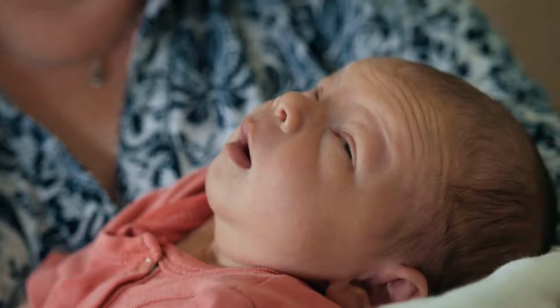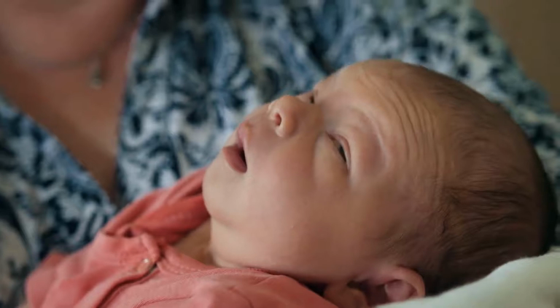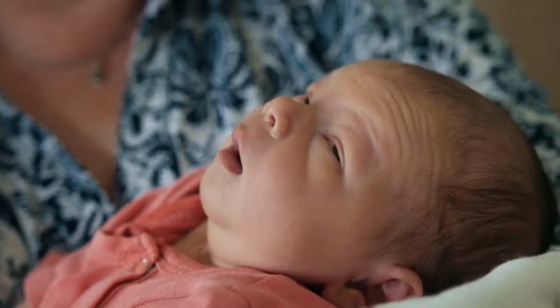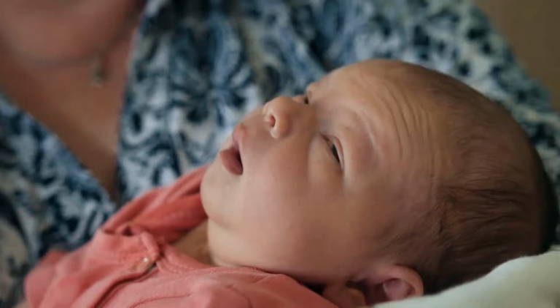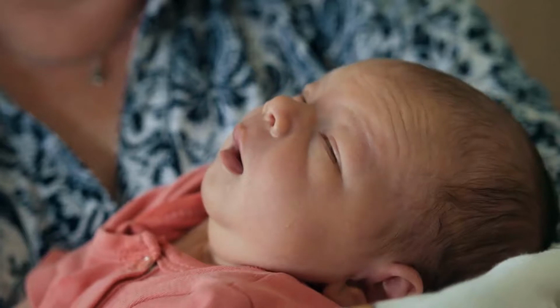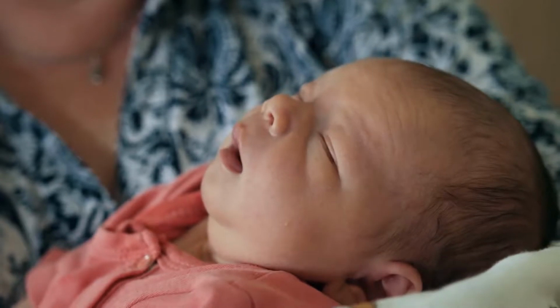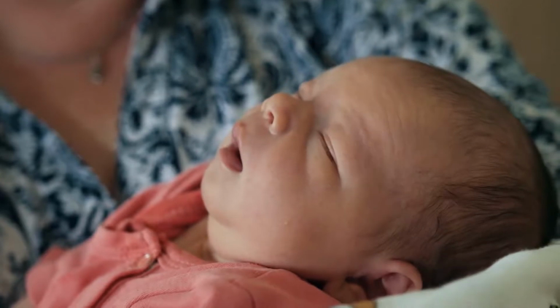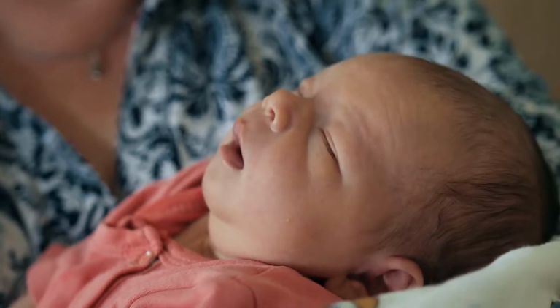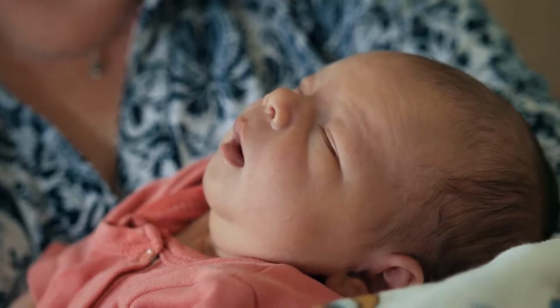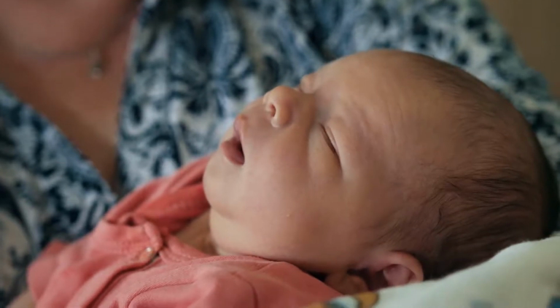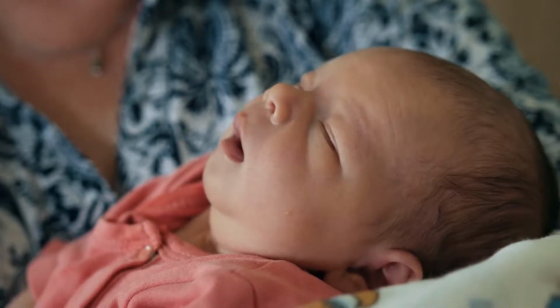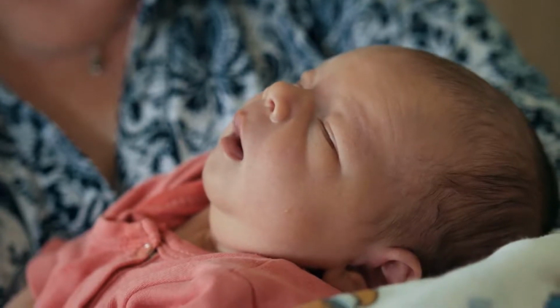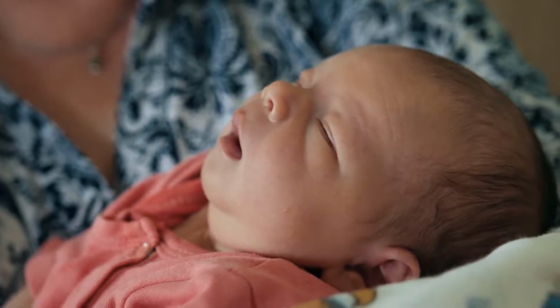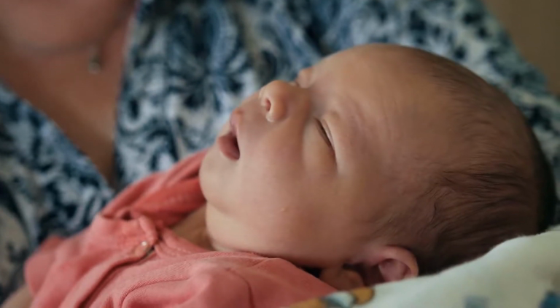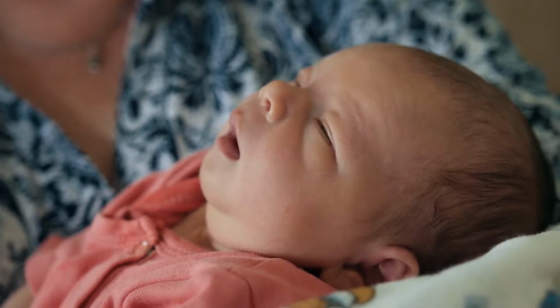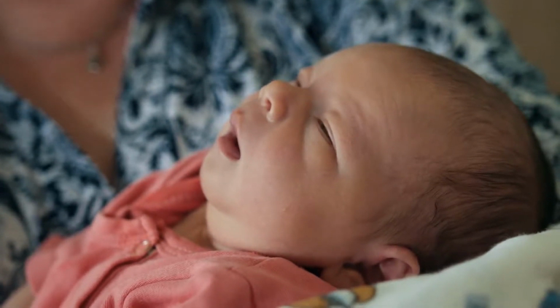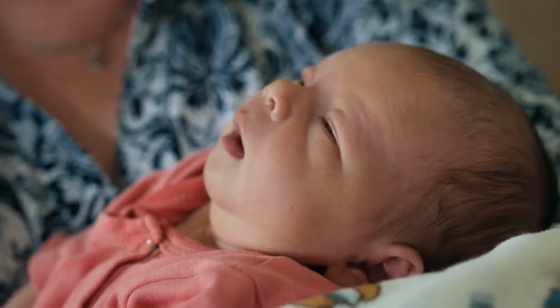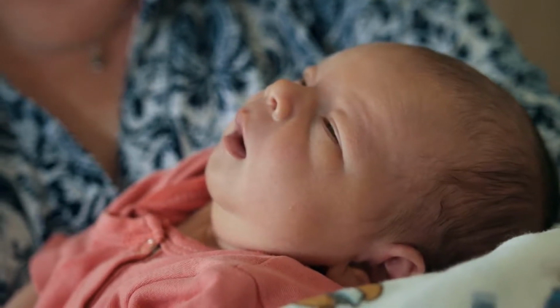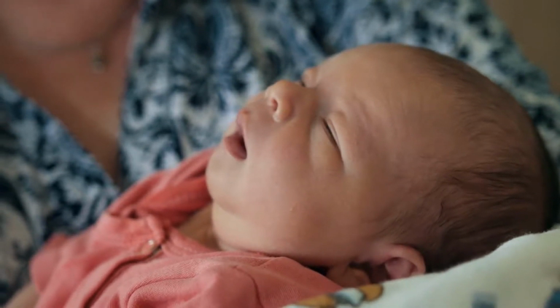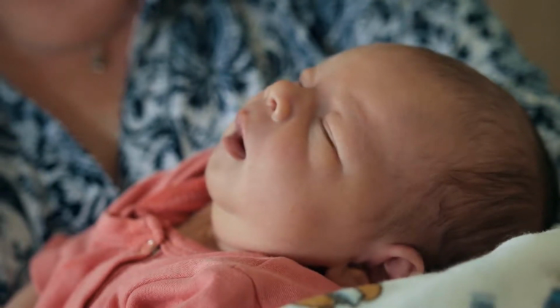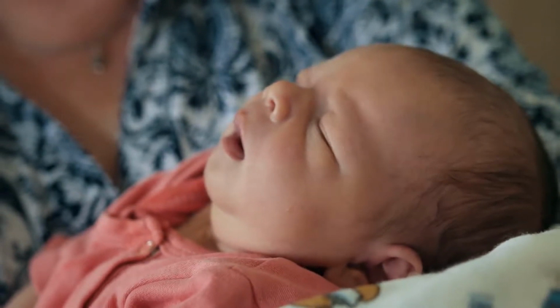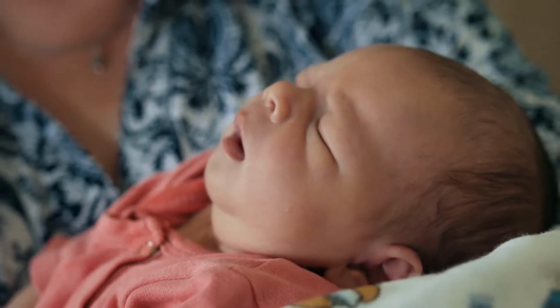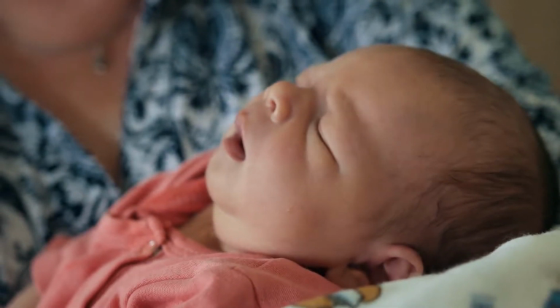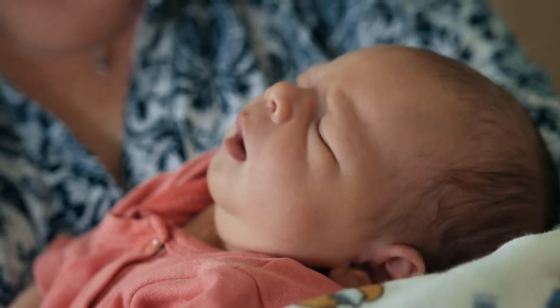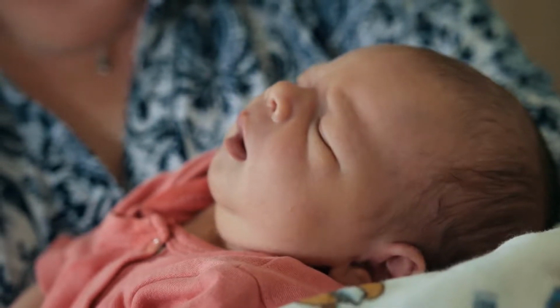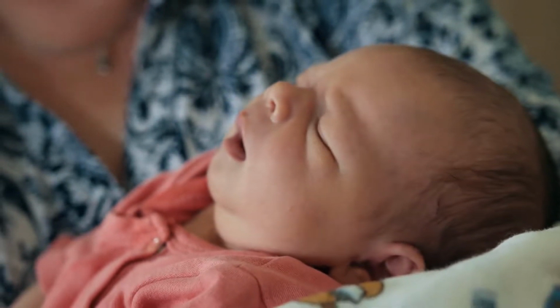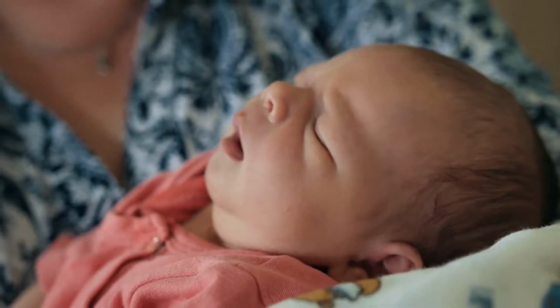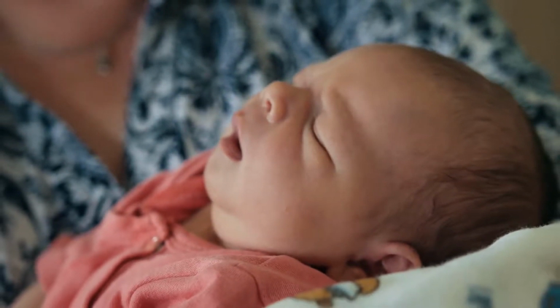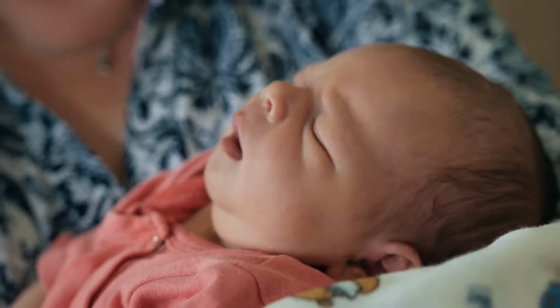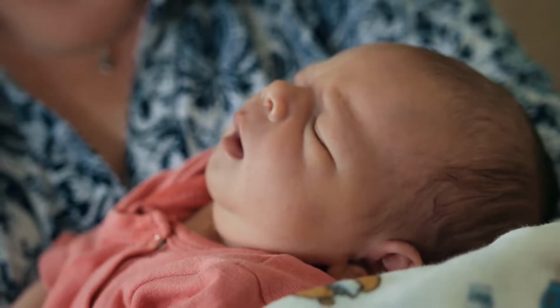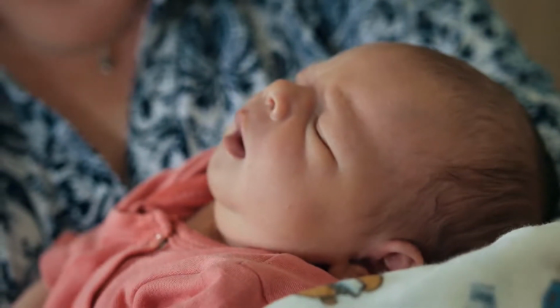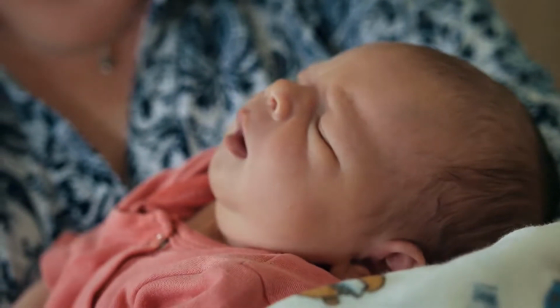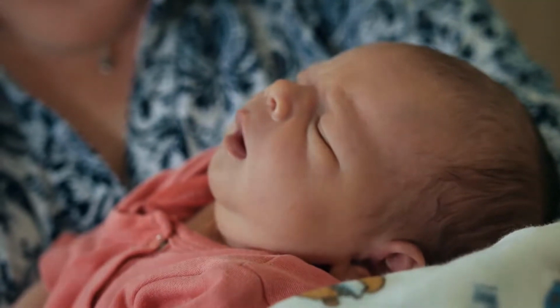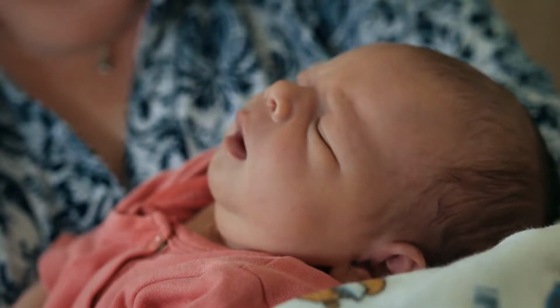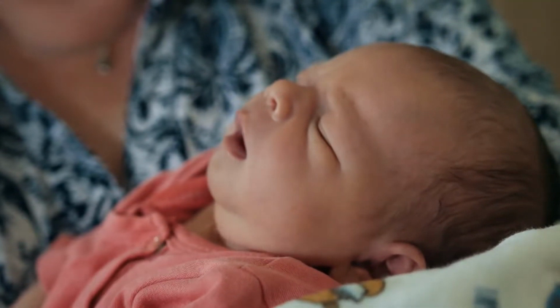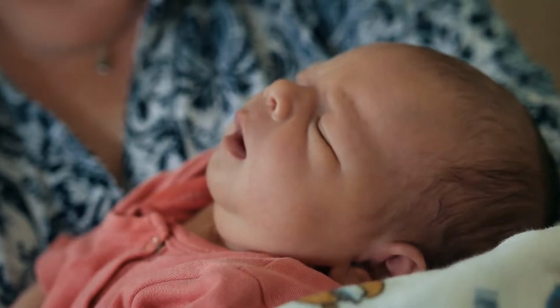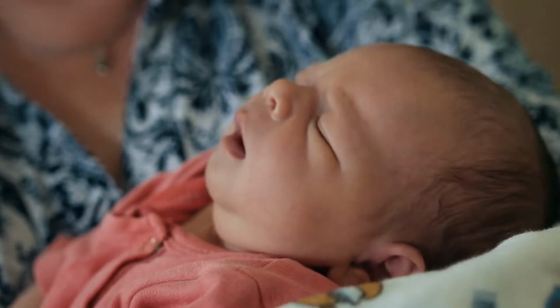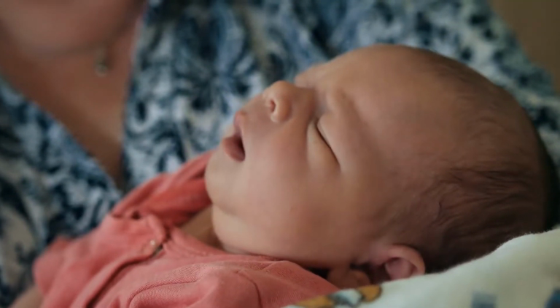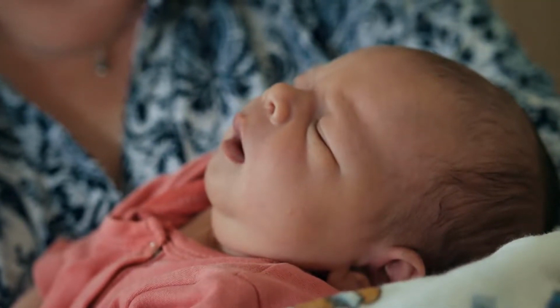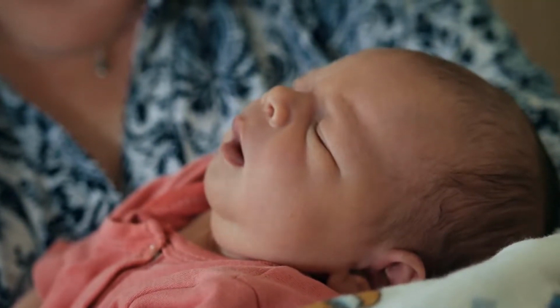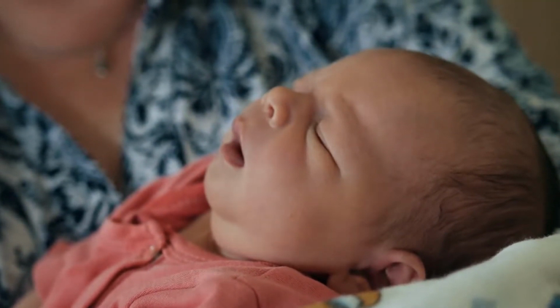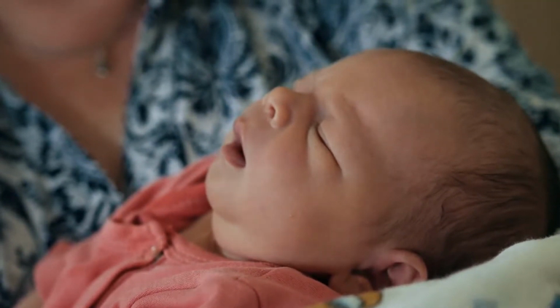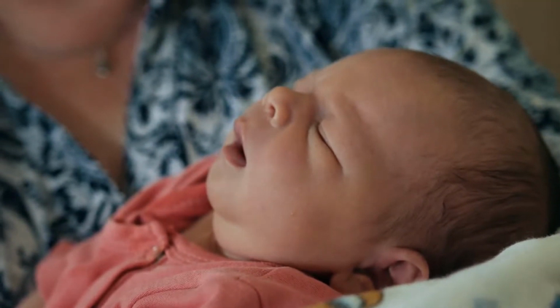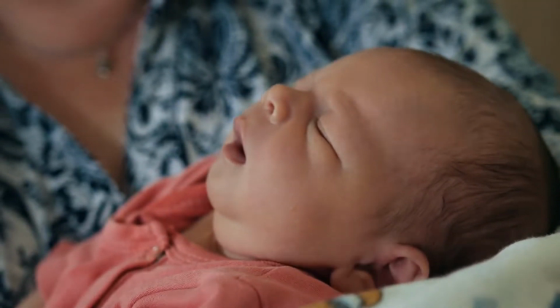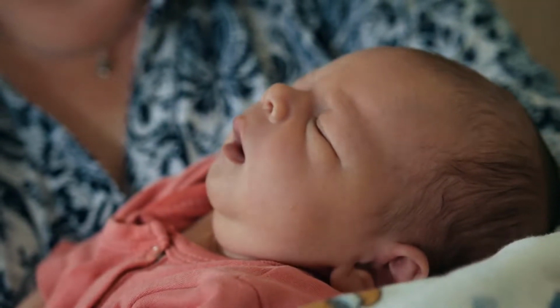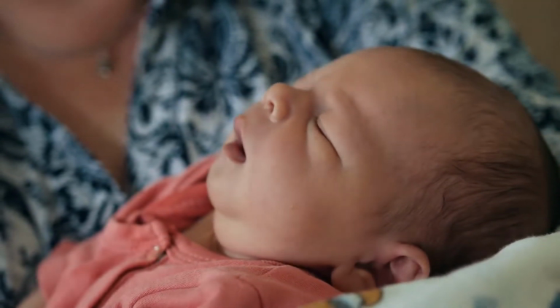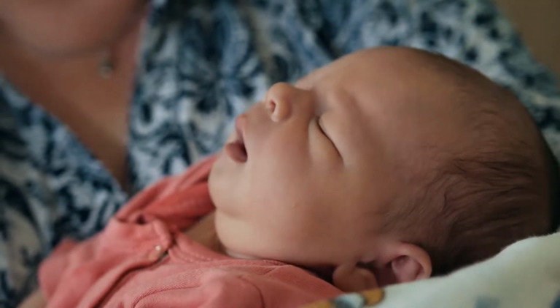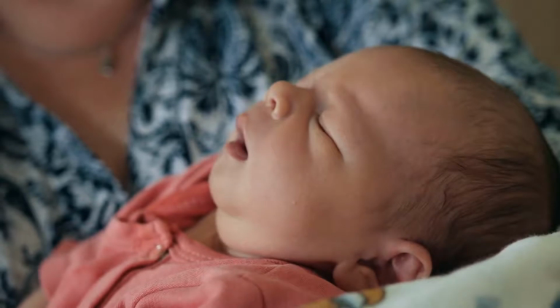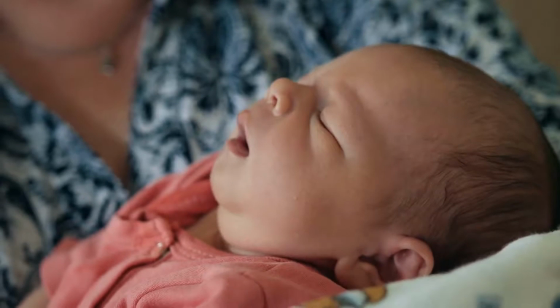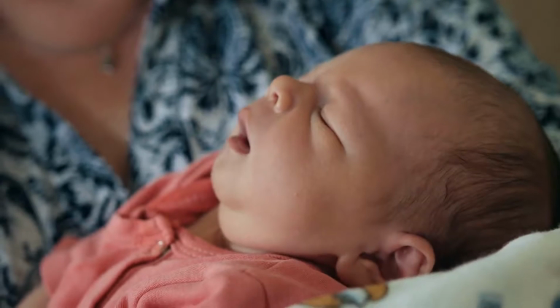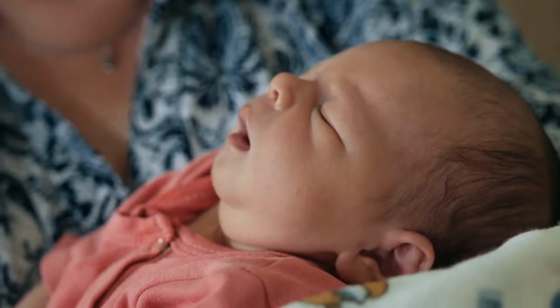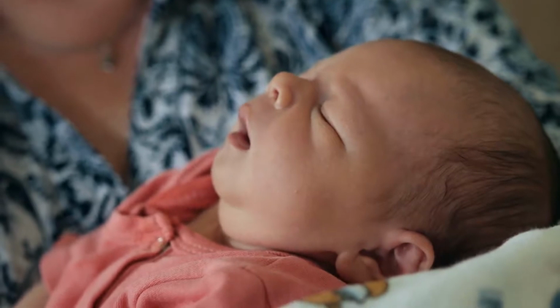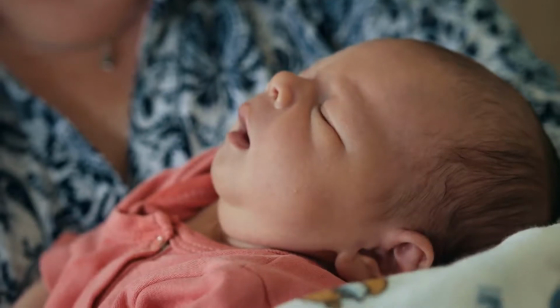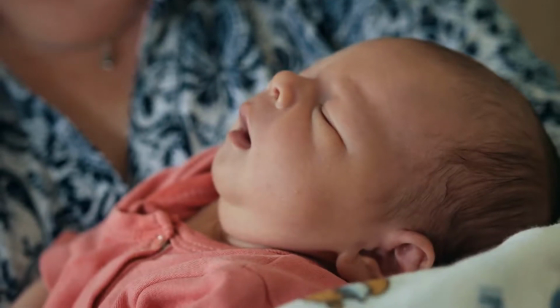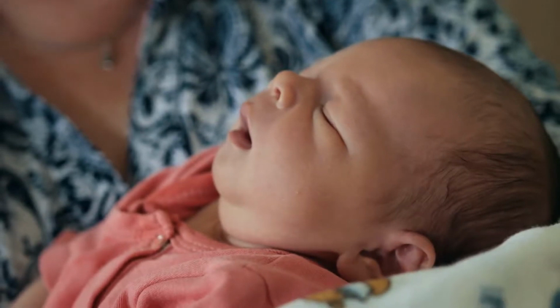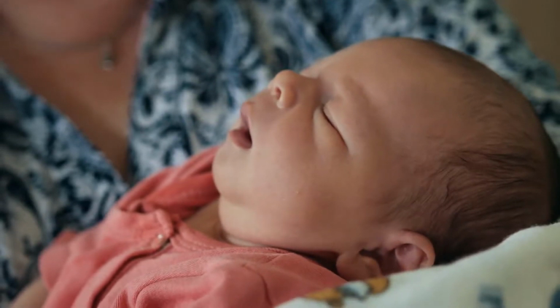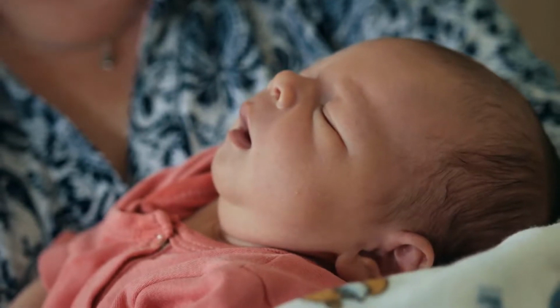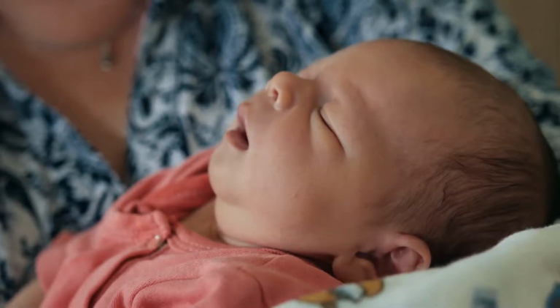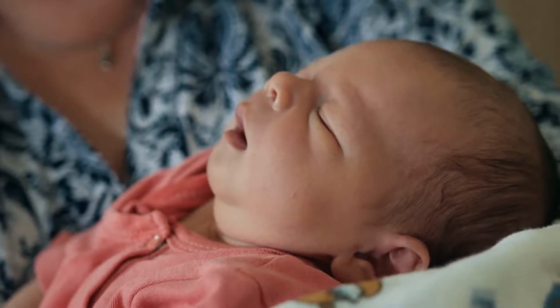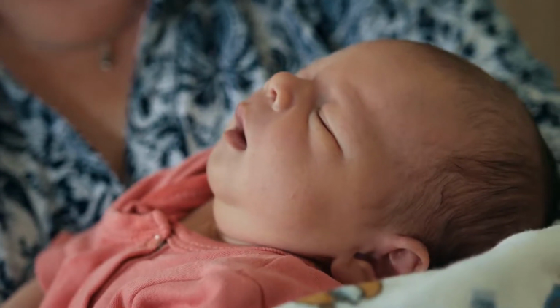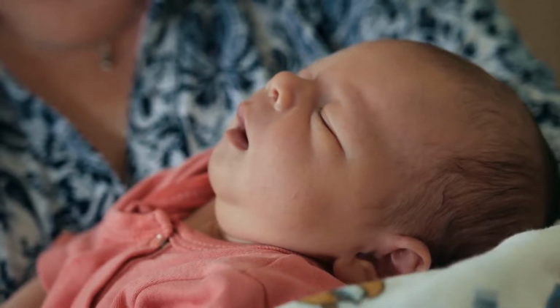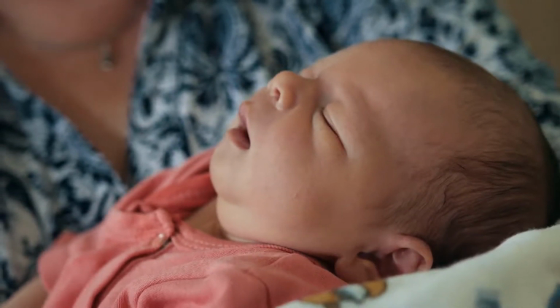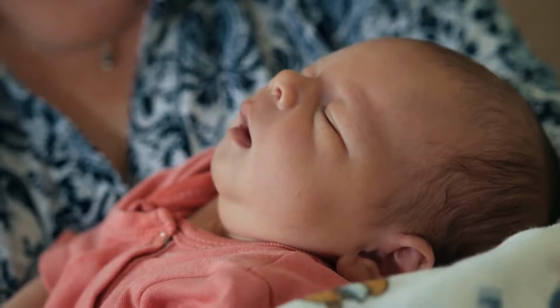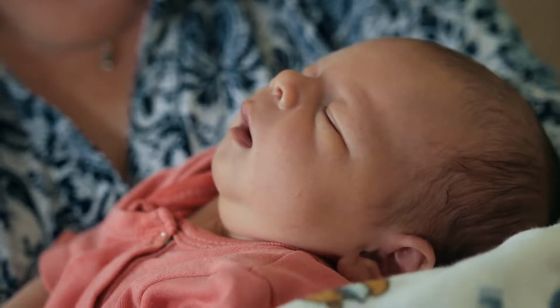Natural Baby Bubble Bath. Dewey's Bubble Bath by My True Nature is one of the best sources among baby bubble bath products.